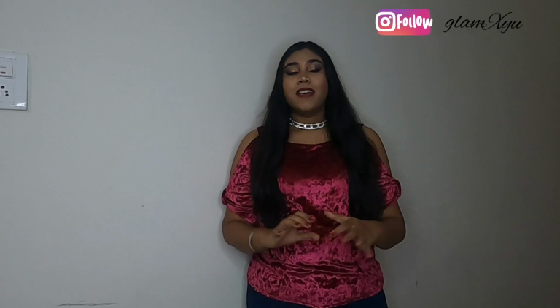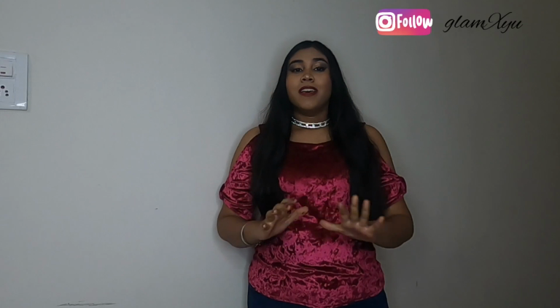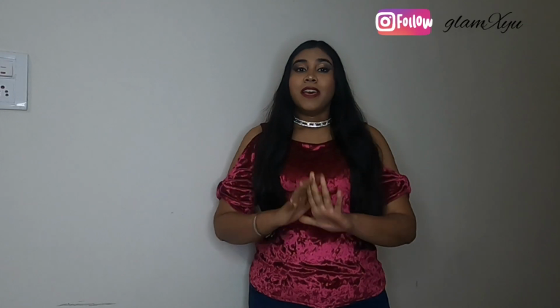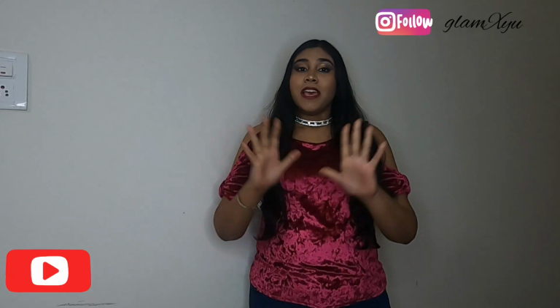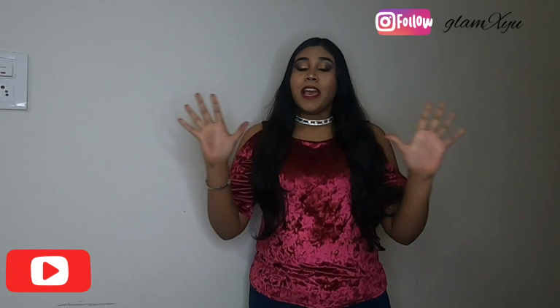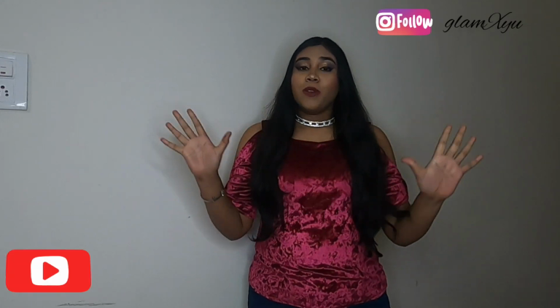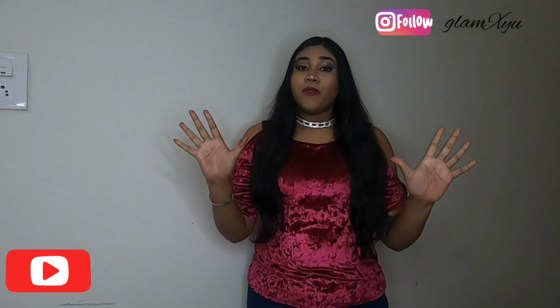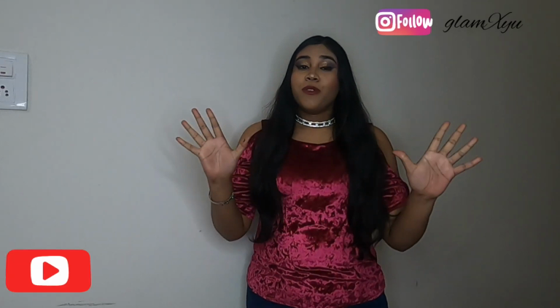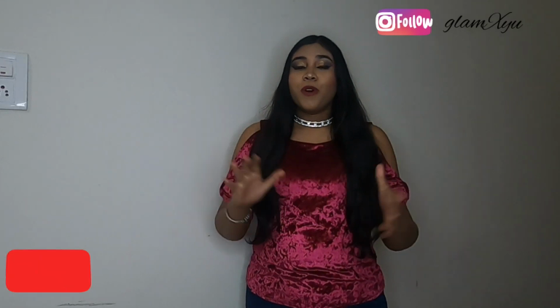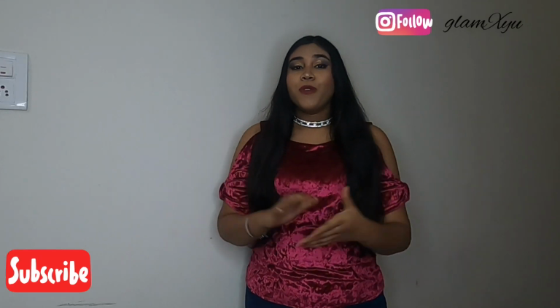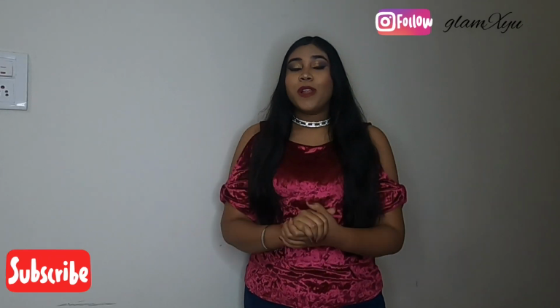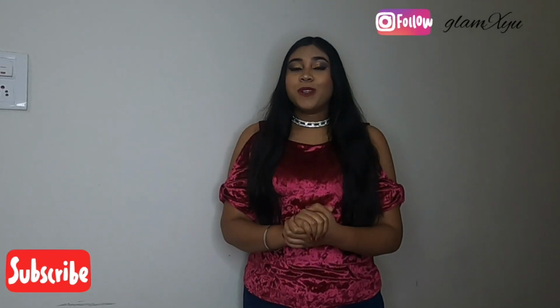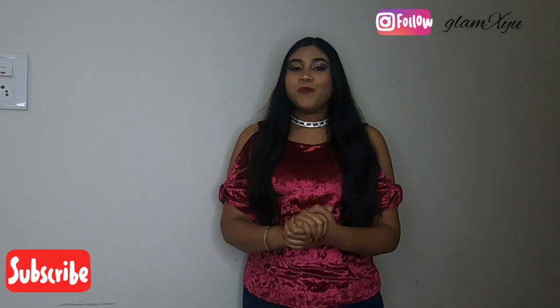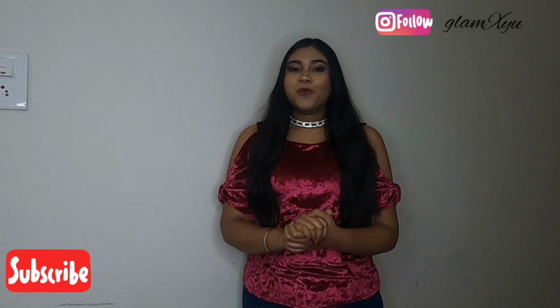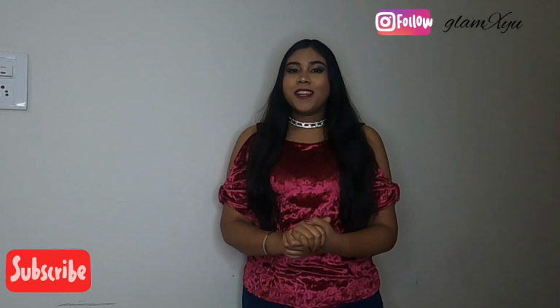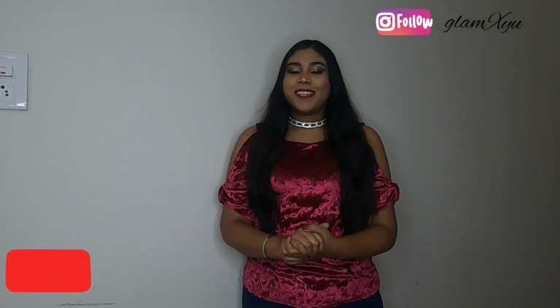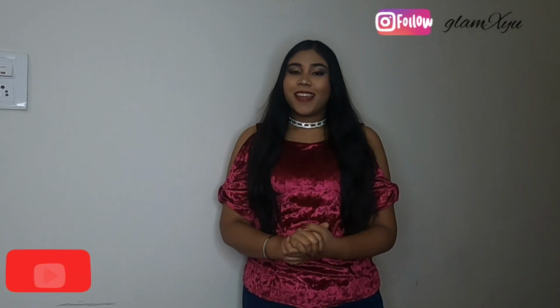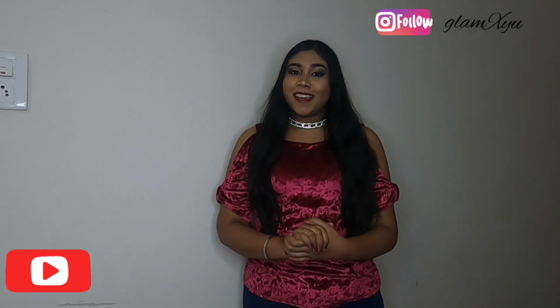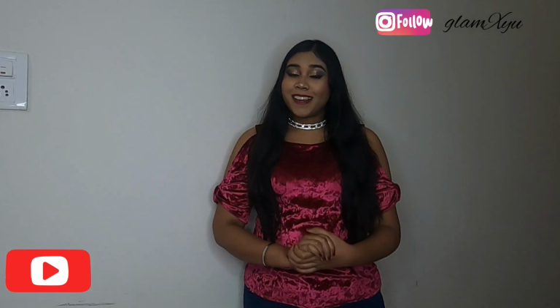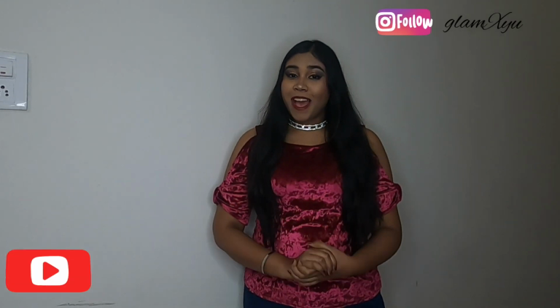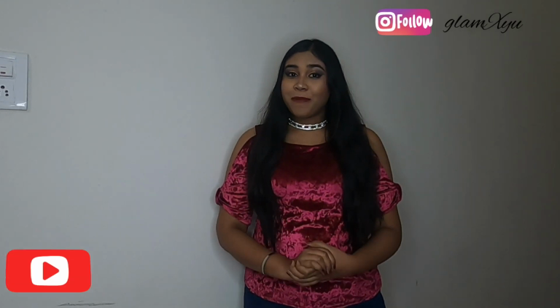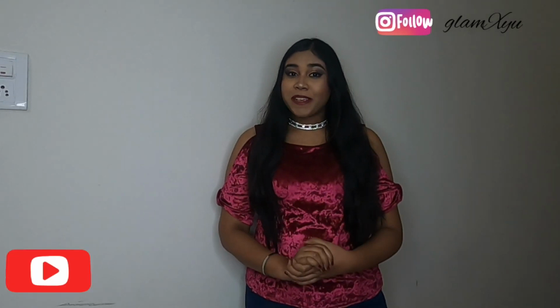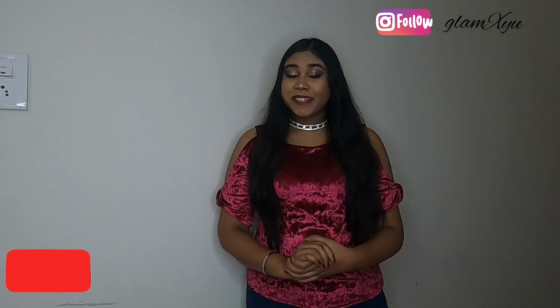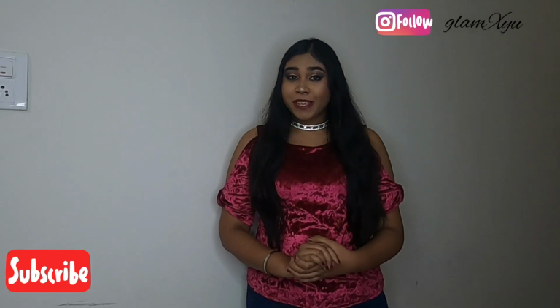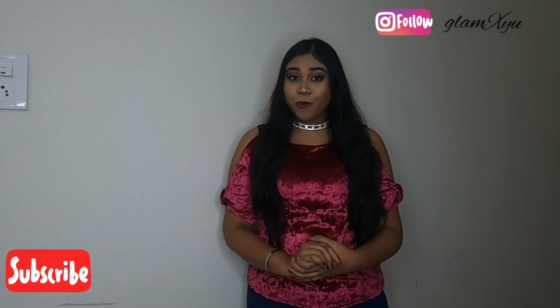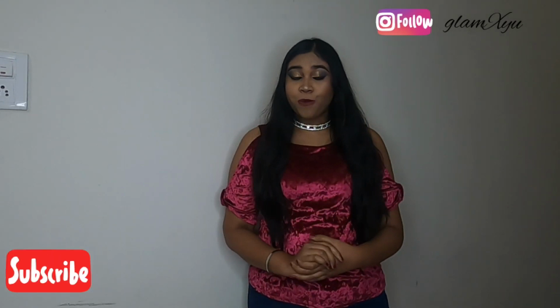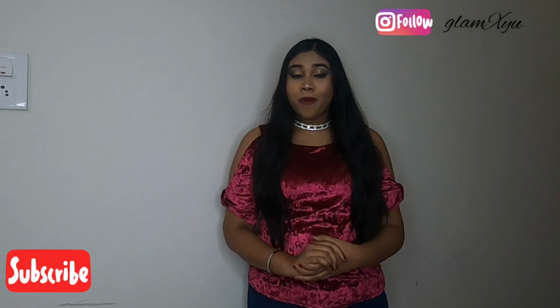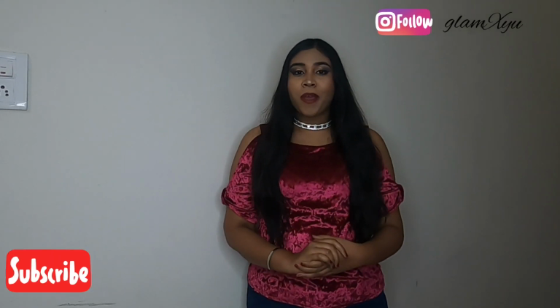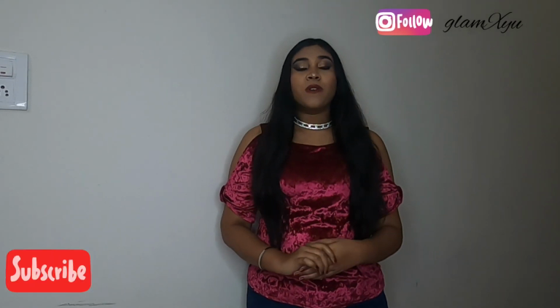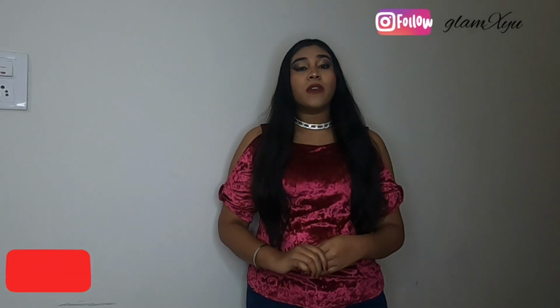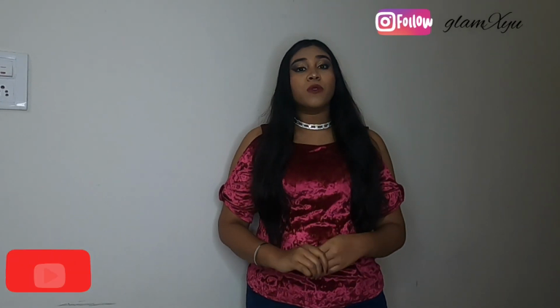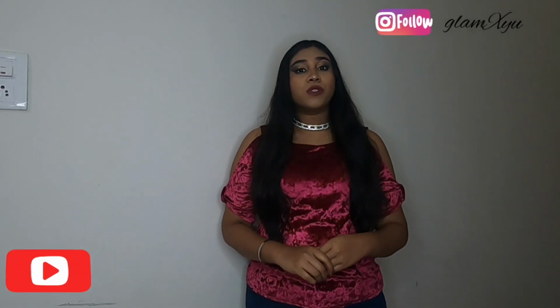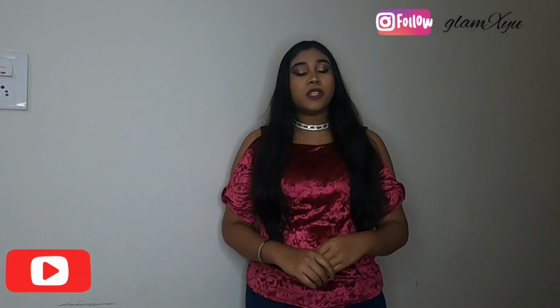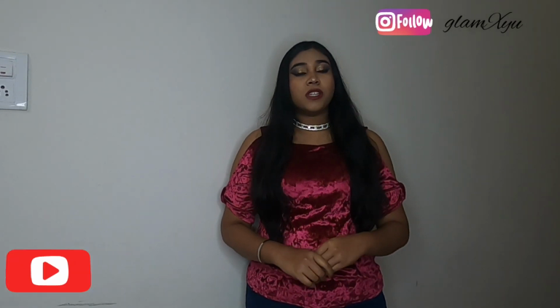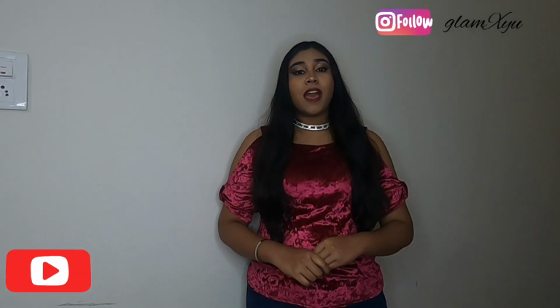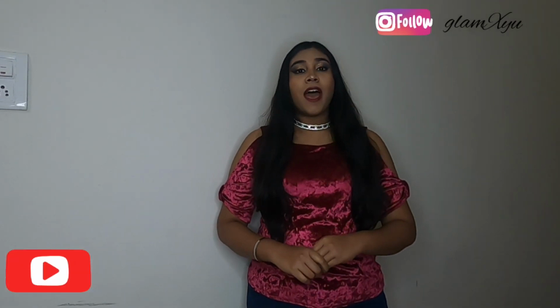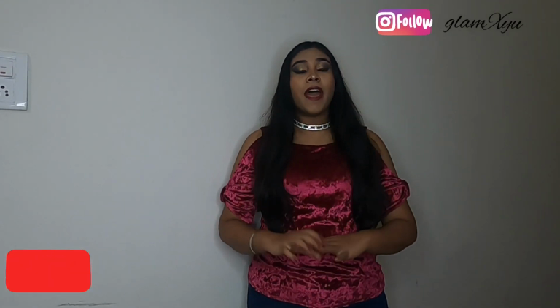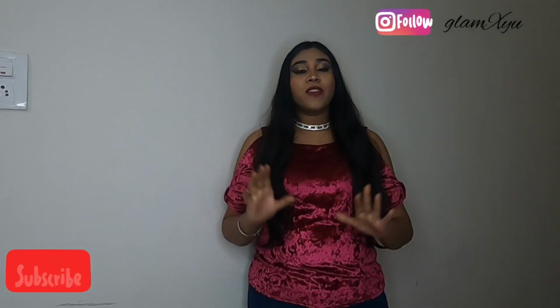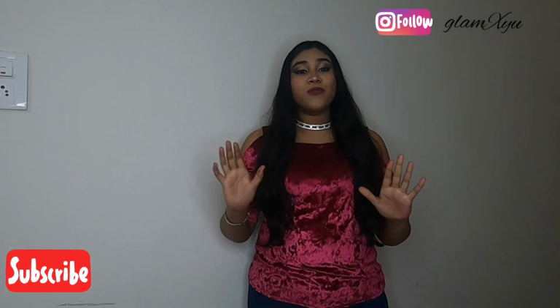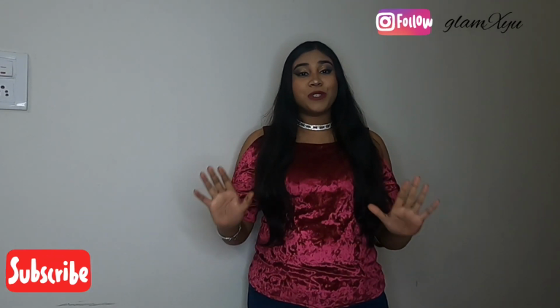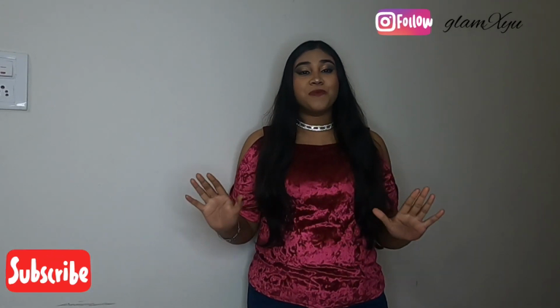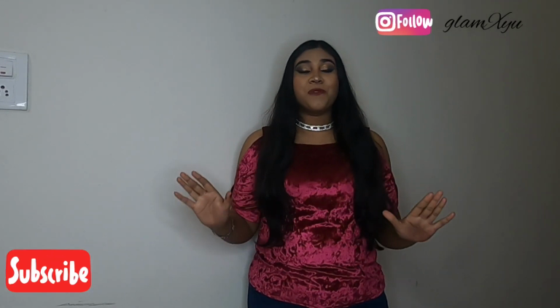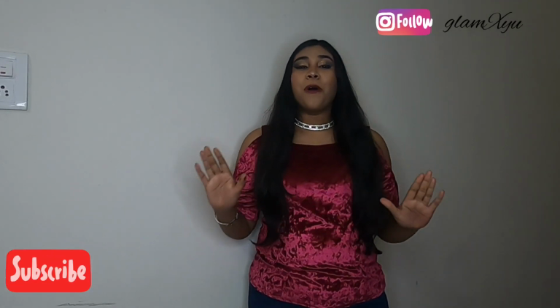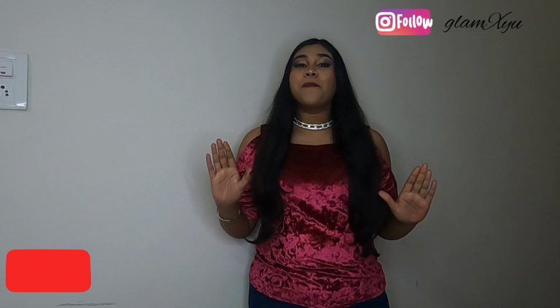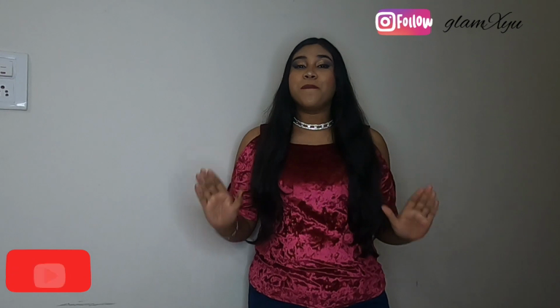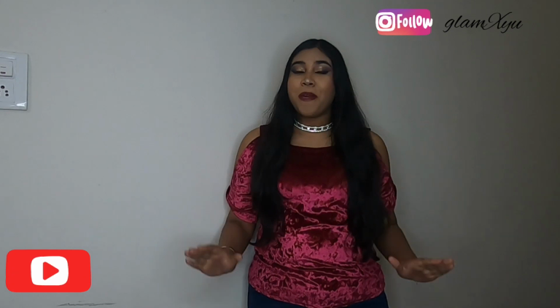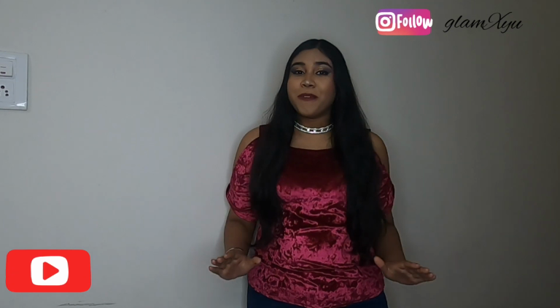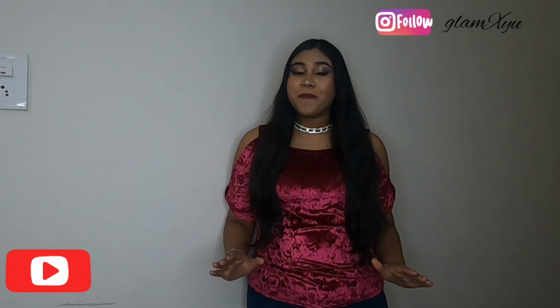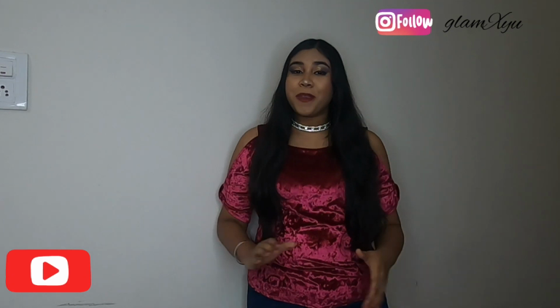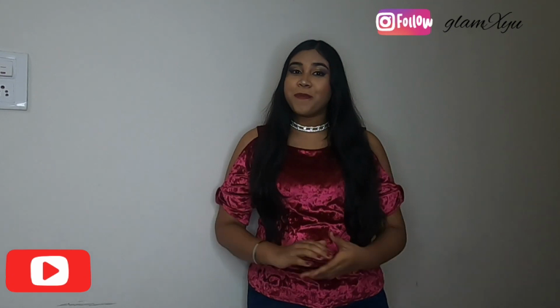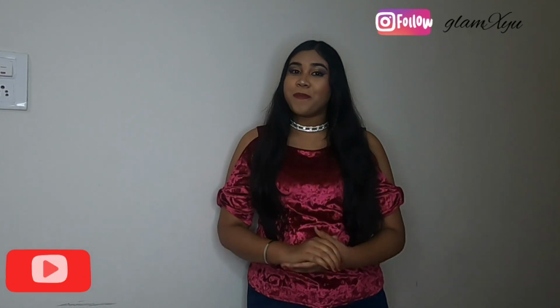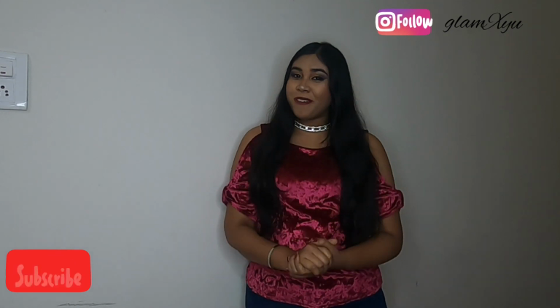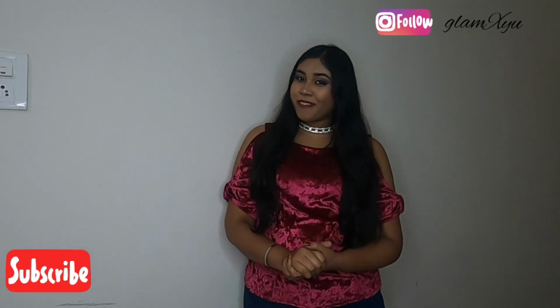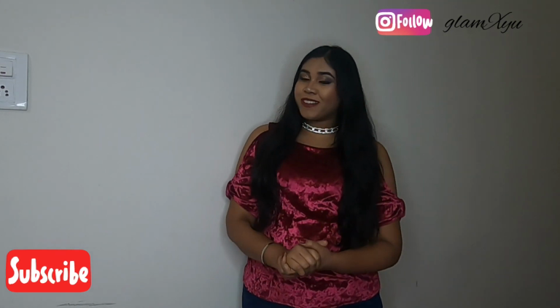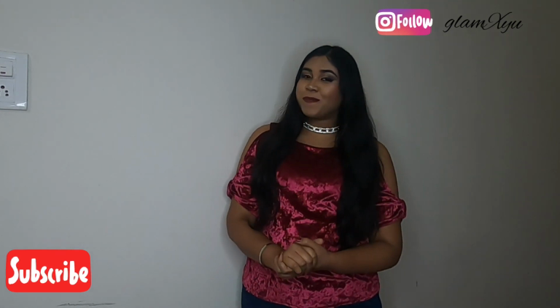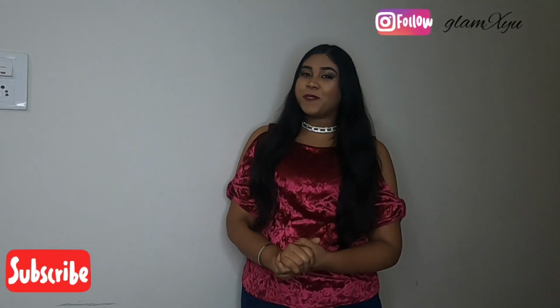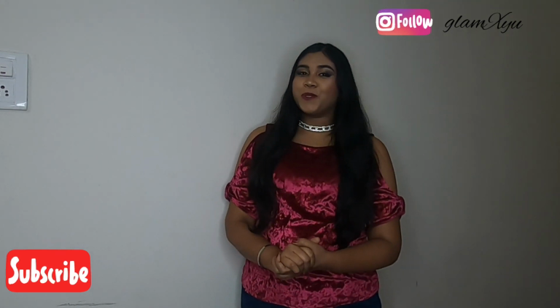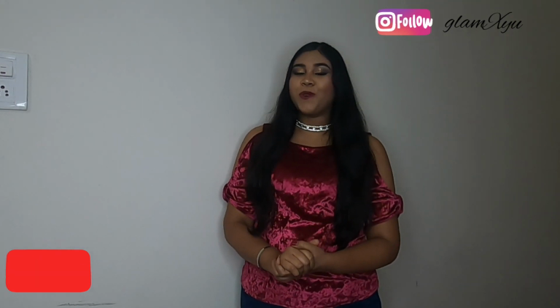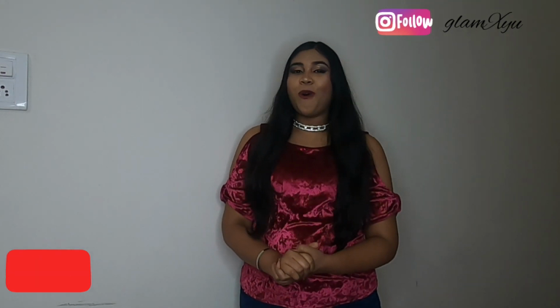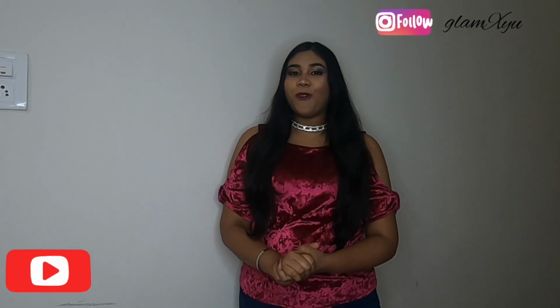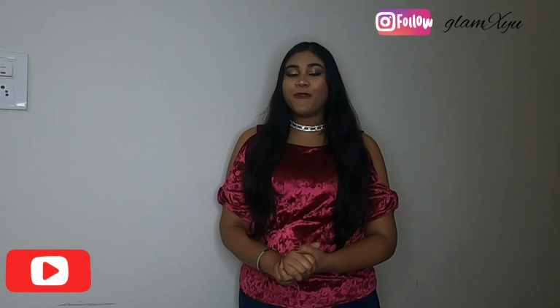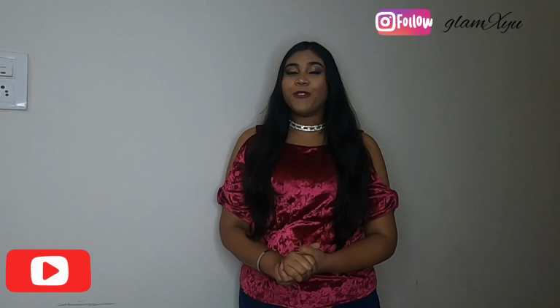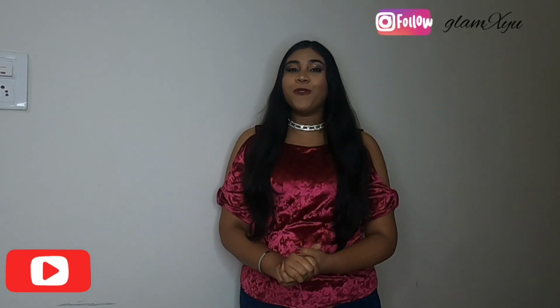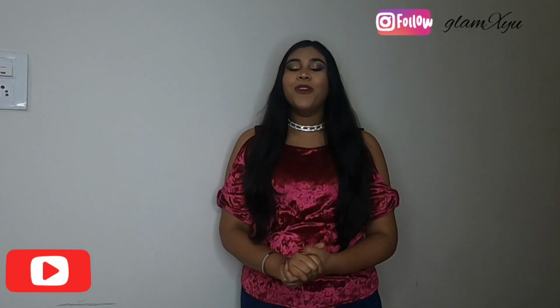Hello everyone, welcome to my channel GlamXU. I am Ayushi and first of all, Merry Merry Merry Christmas to all of you.